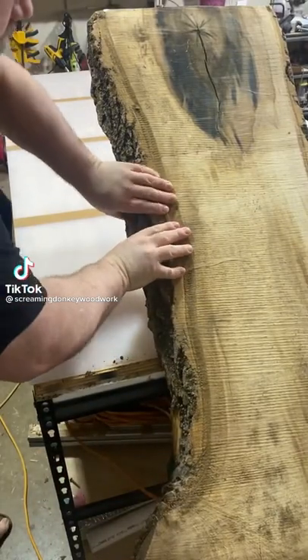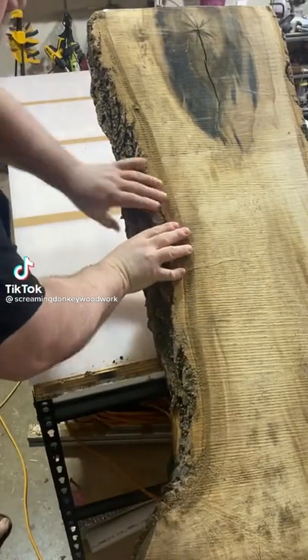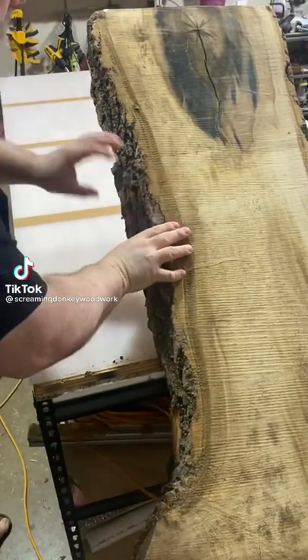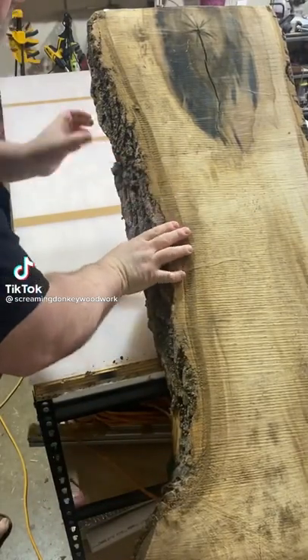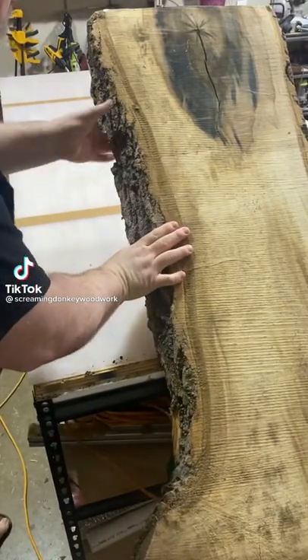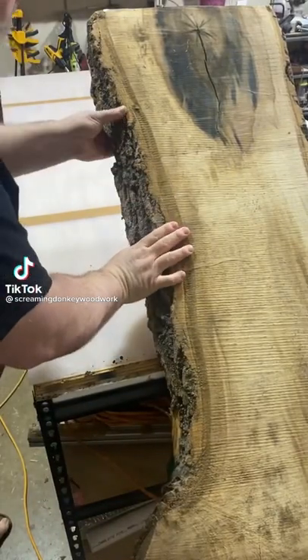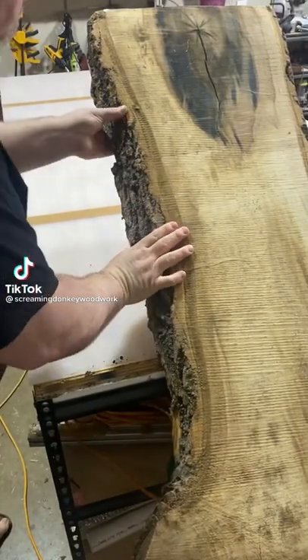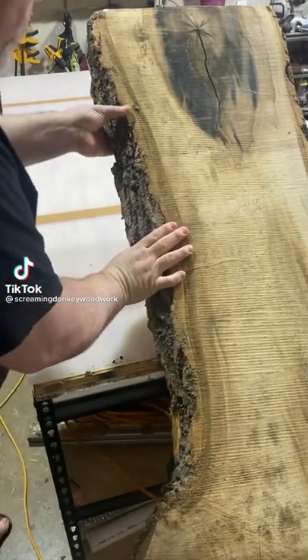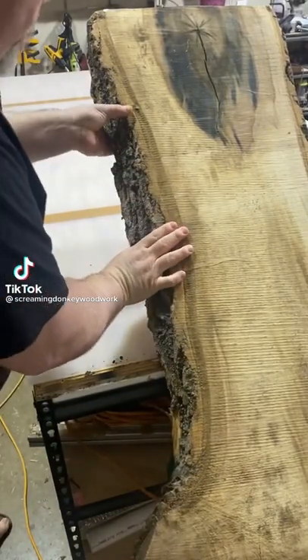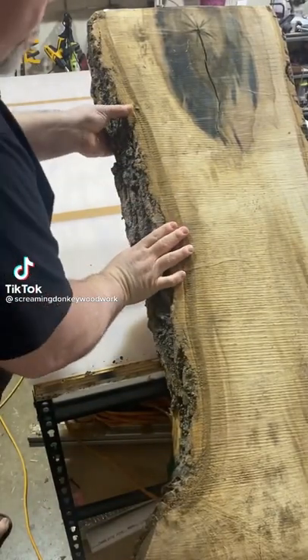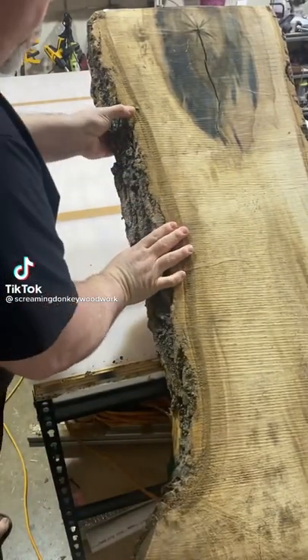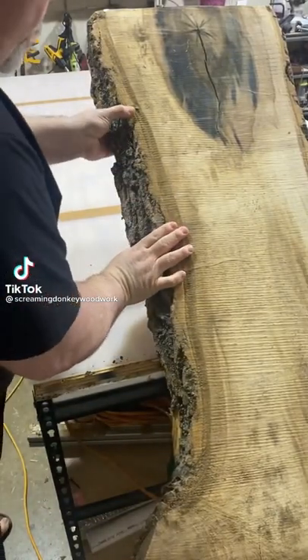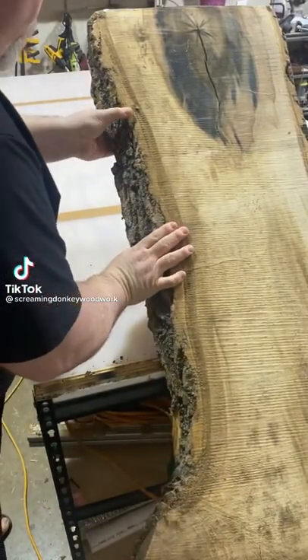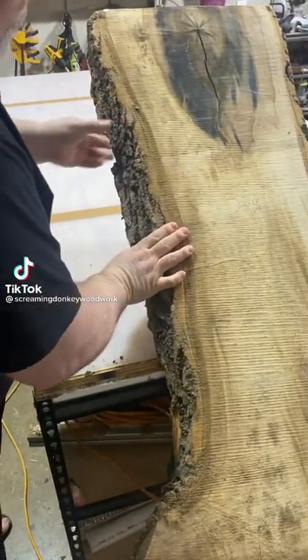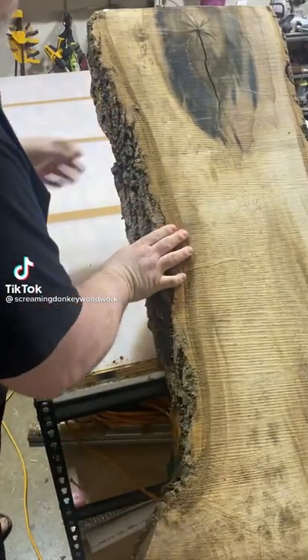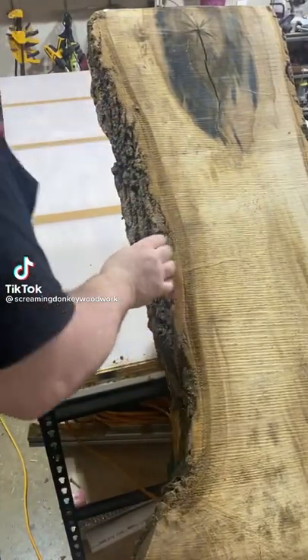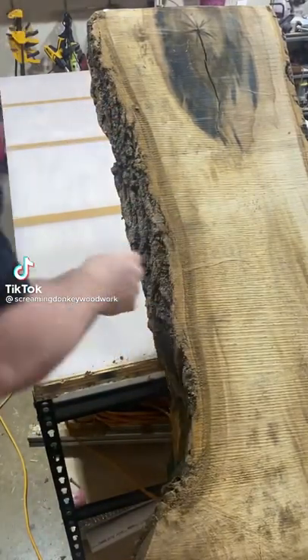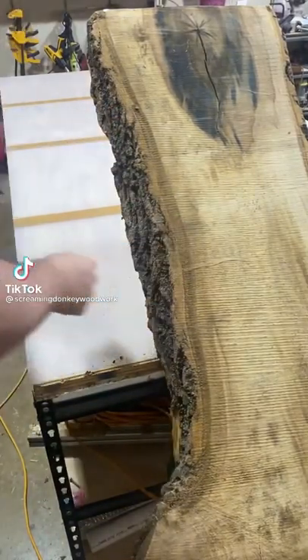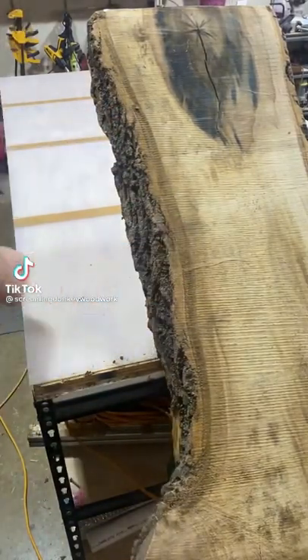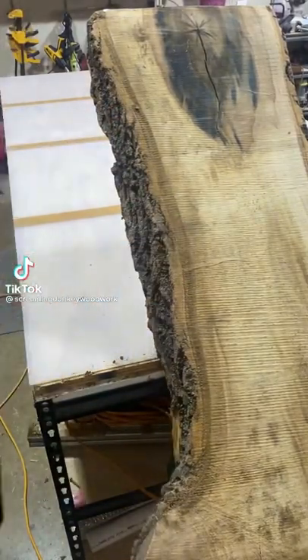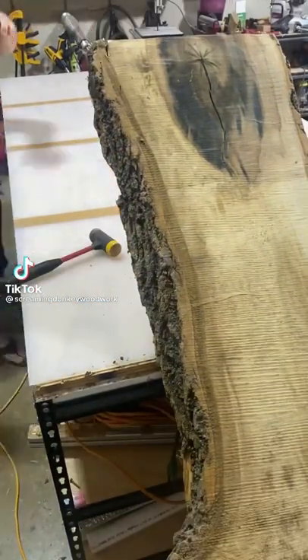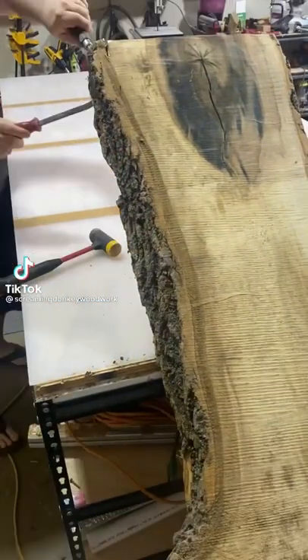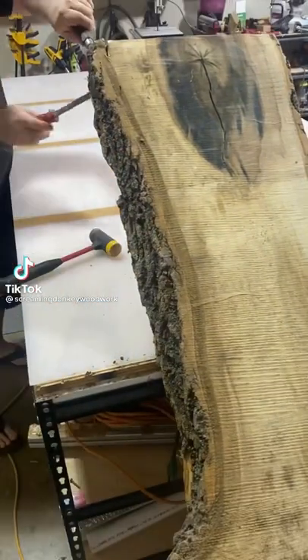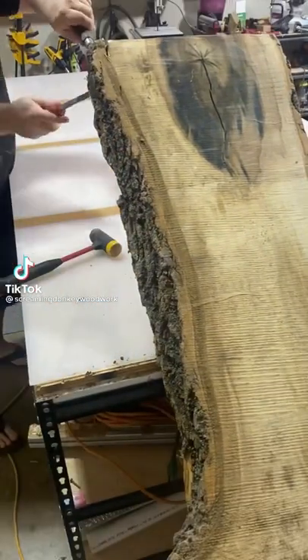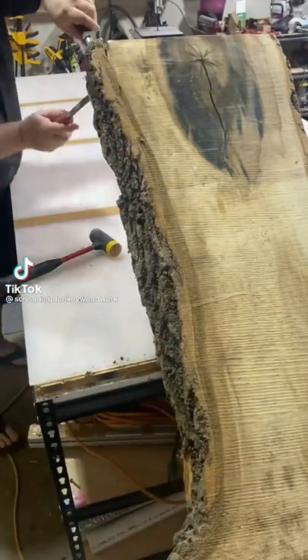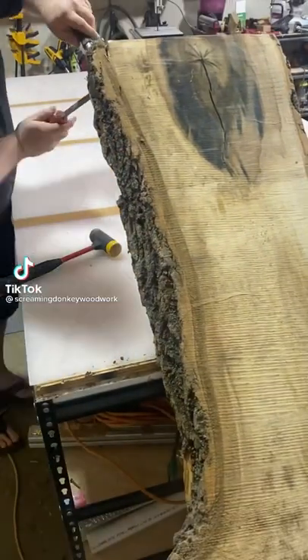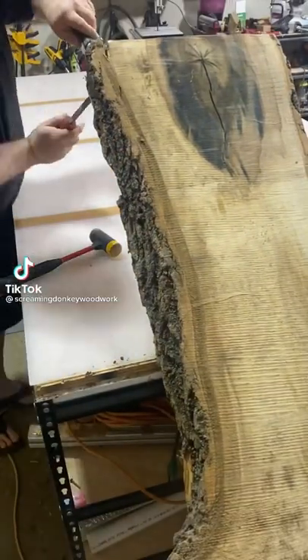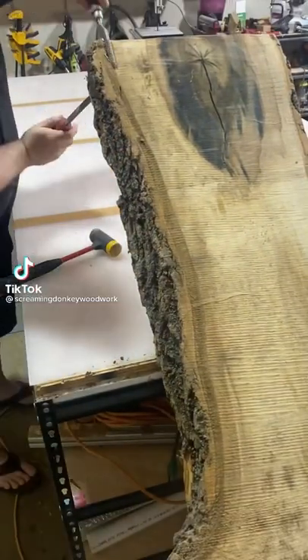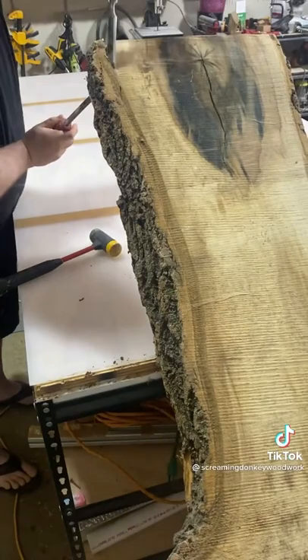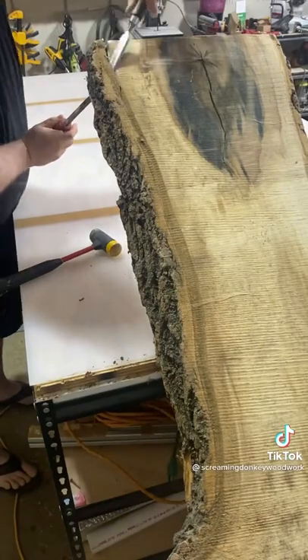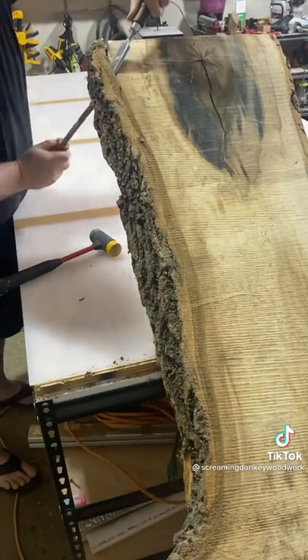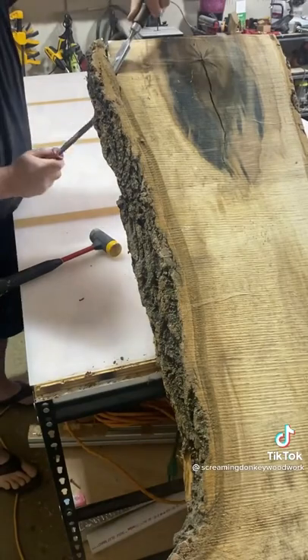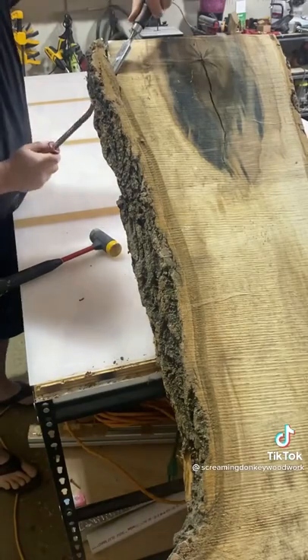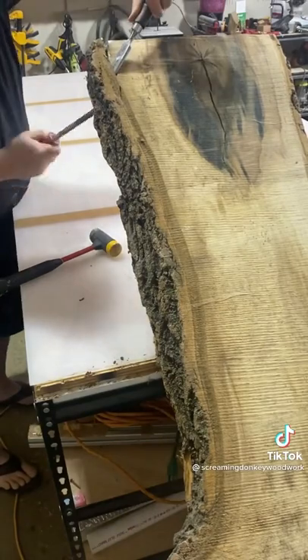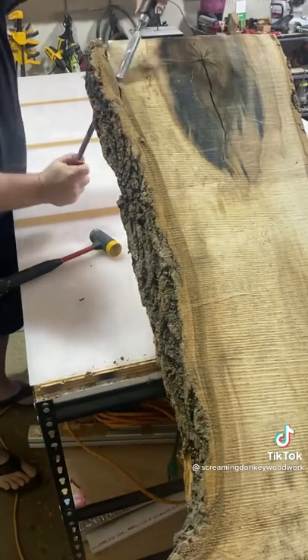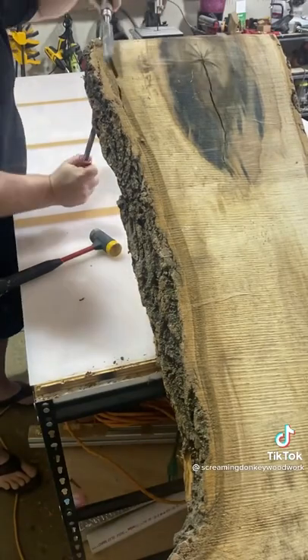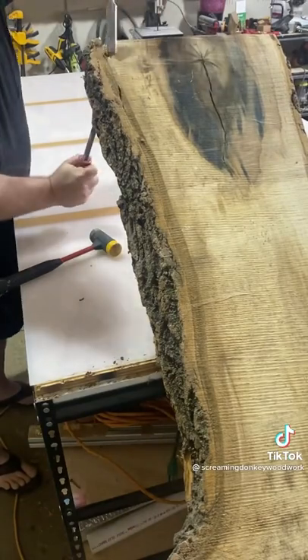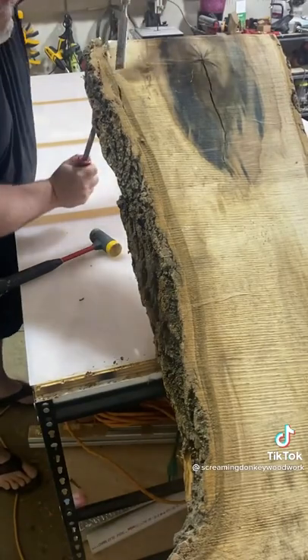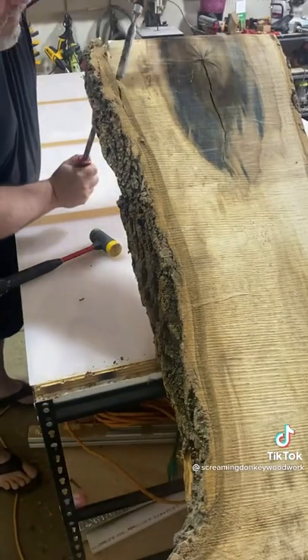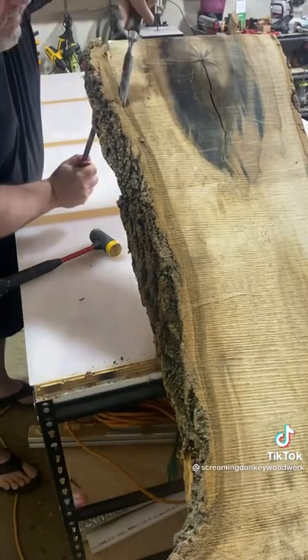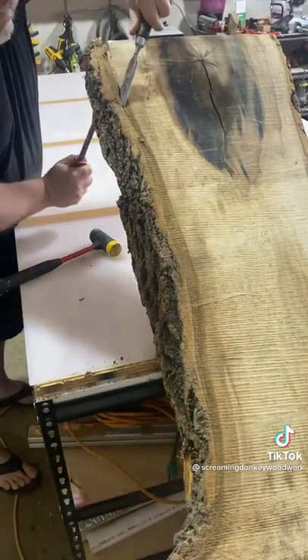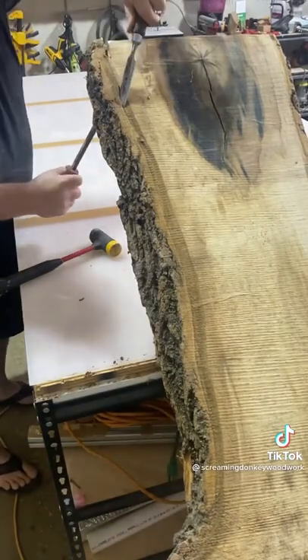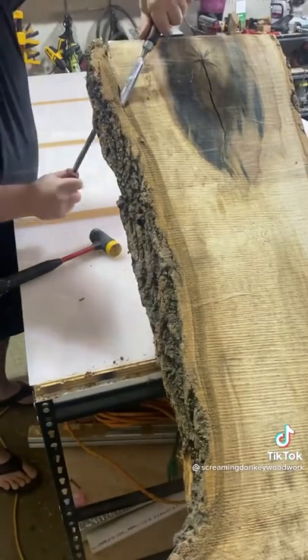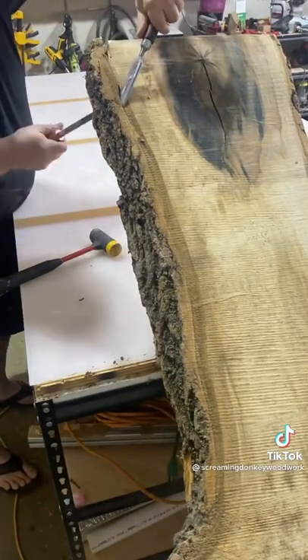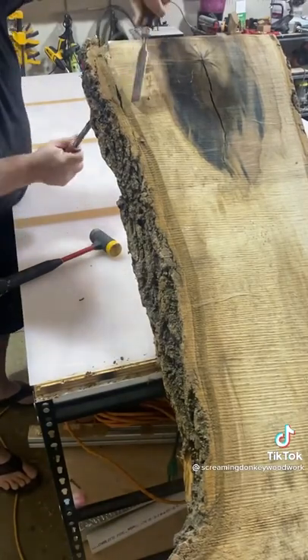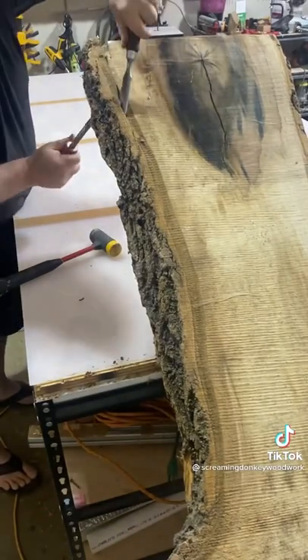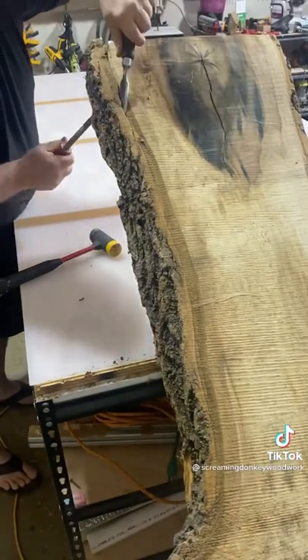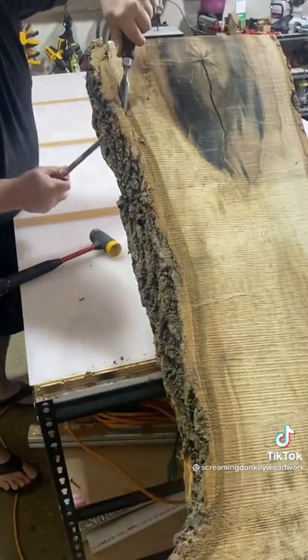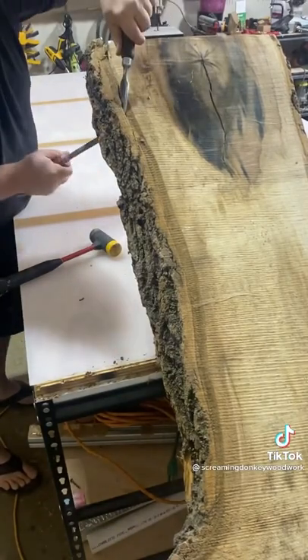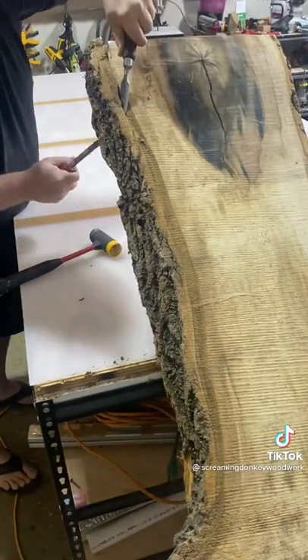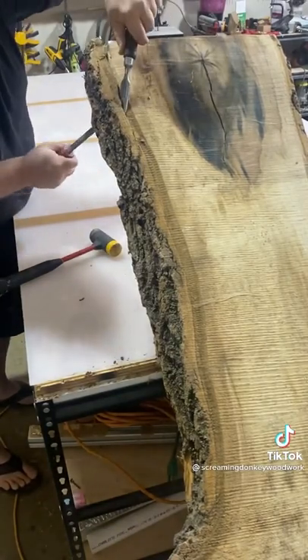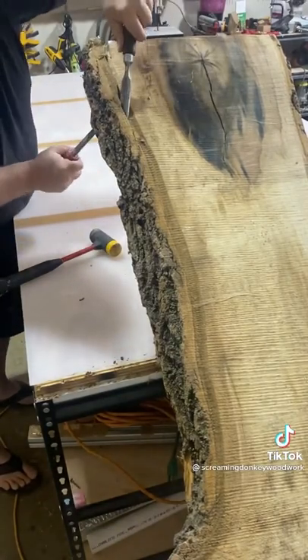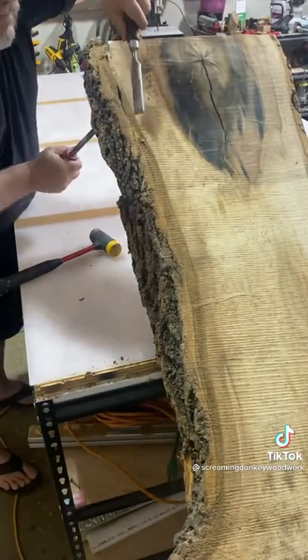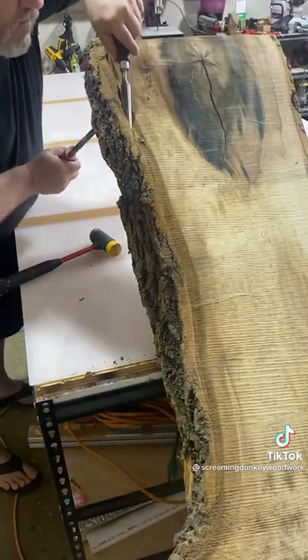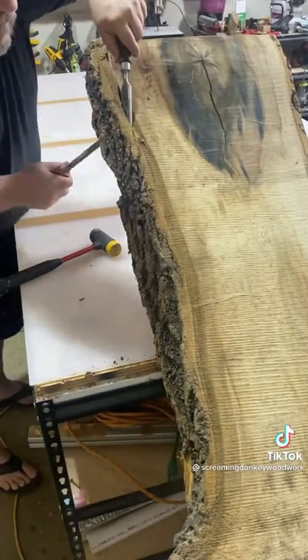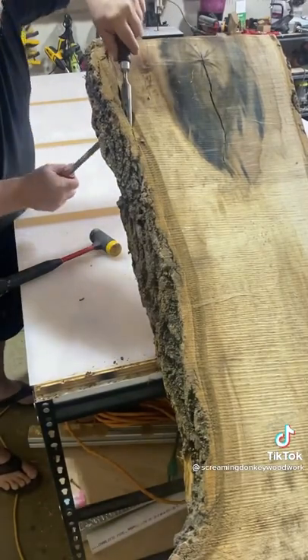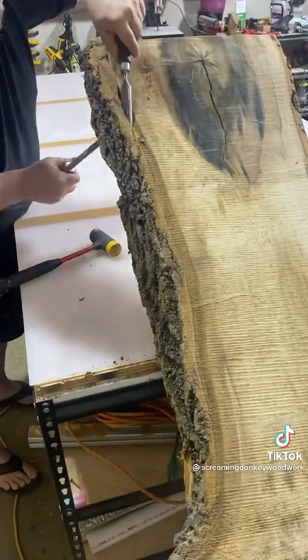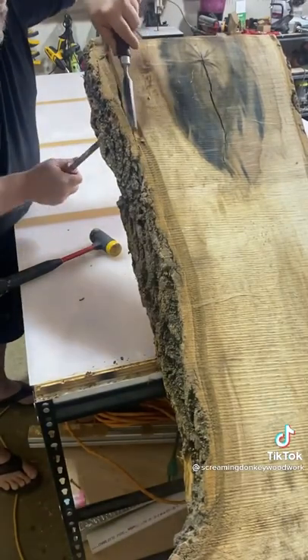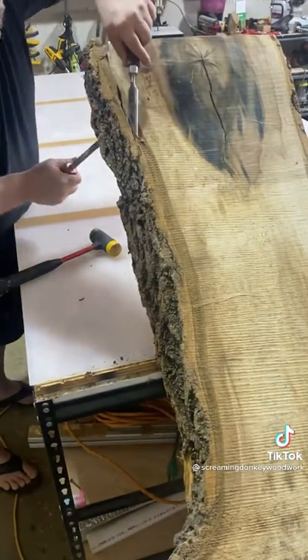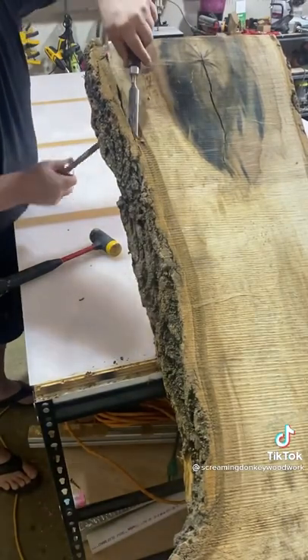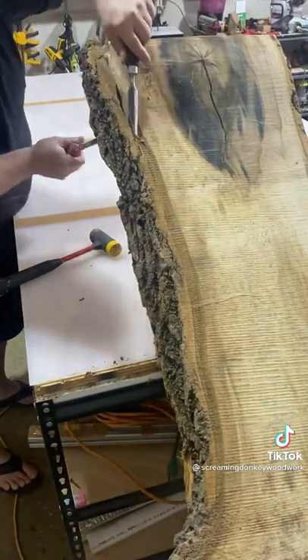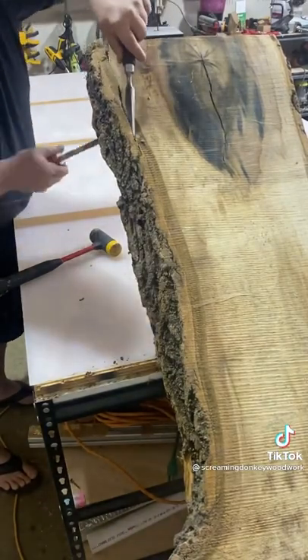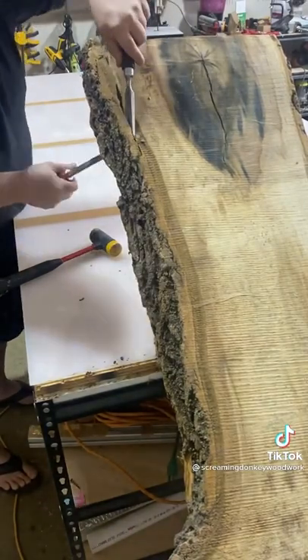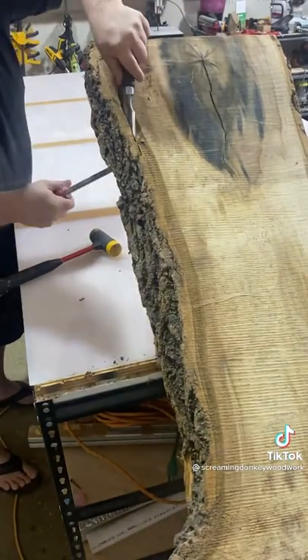I love that sound. Hello Epoxy people. Today I'm going to do my best to narrate this without interfering with the sound of the bark separating from the slab.